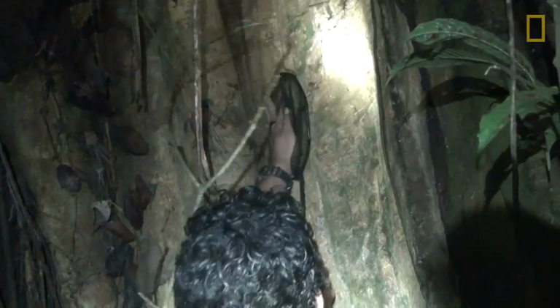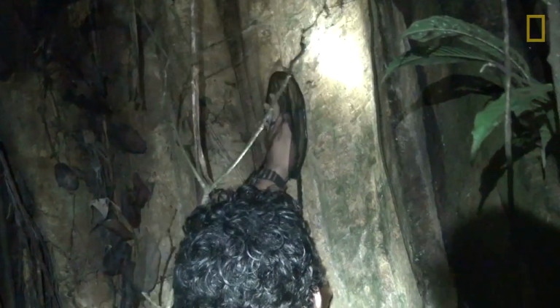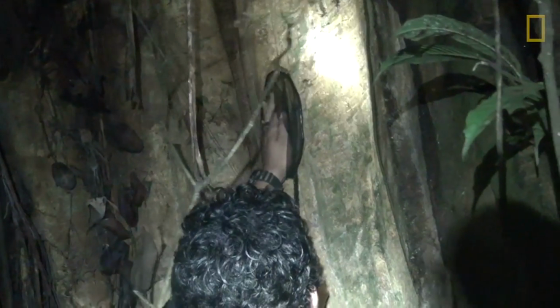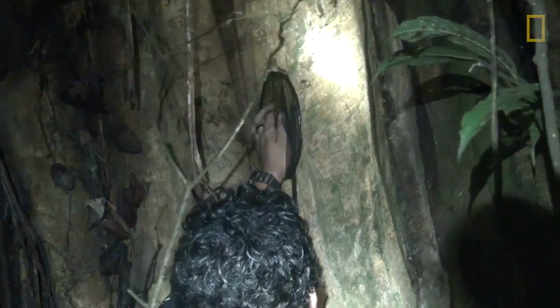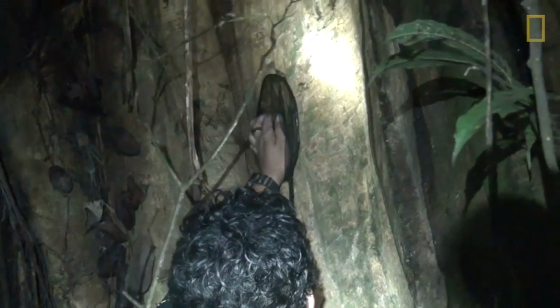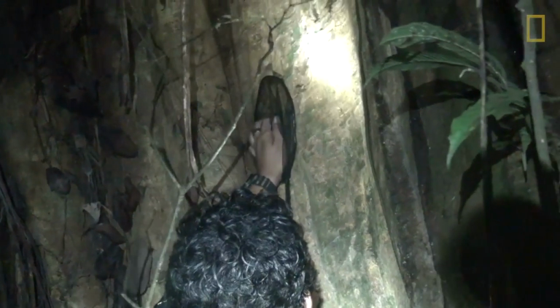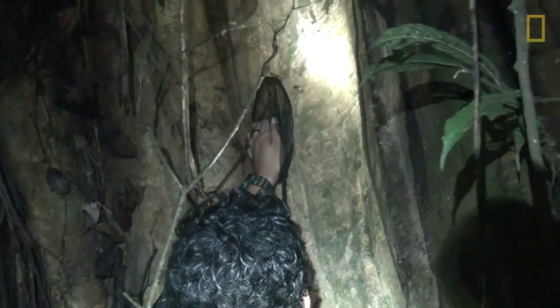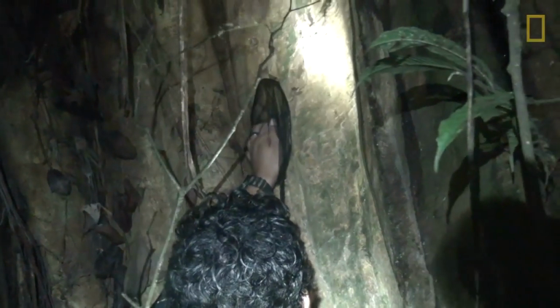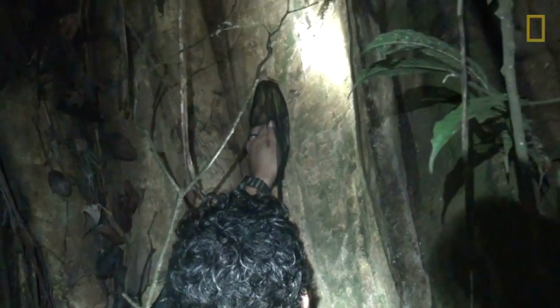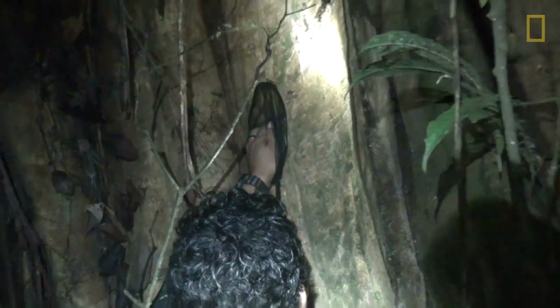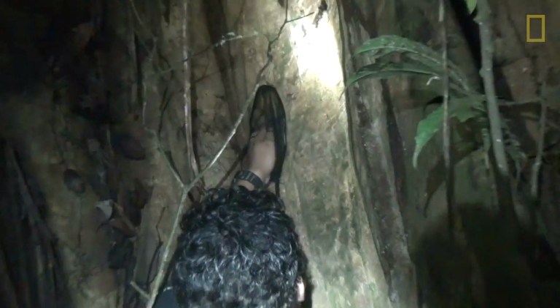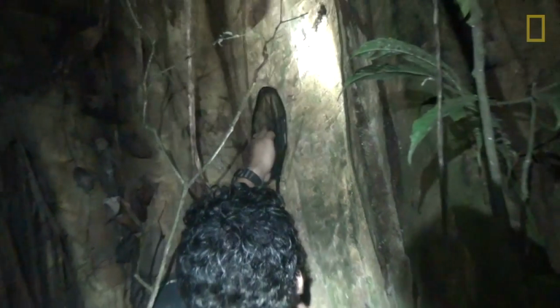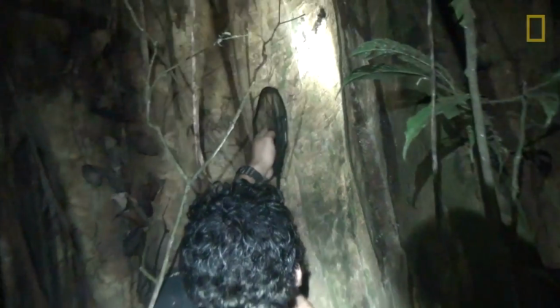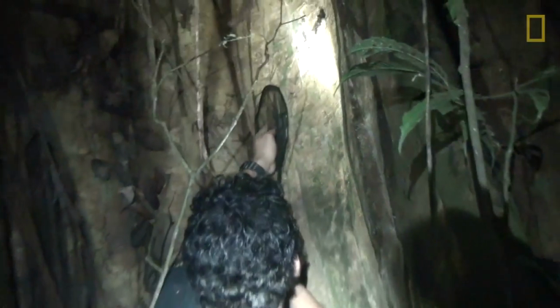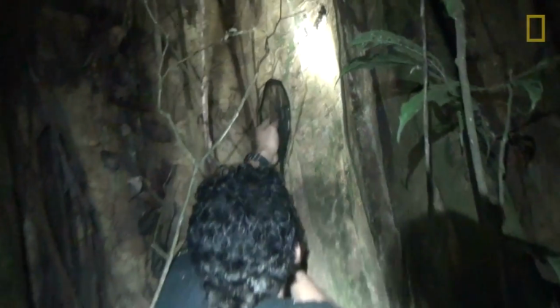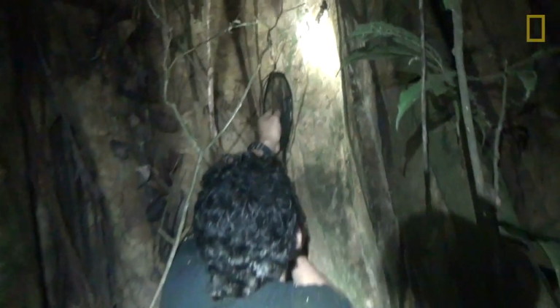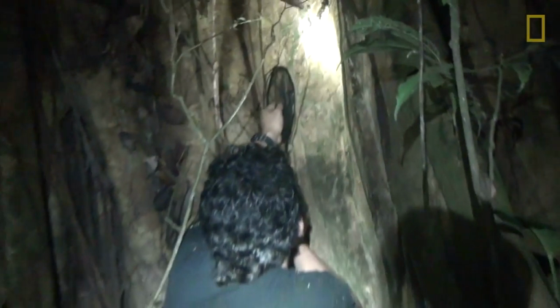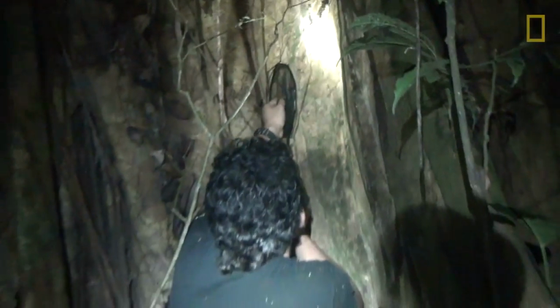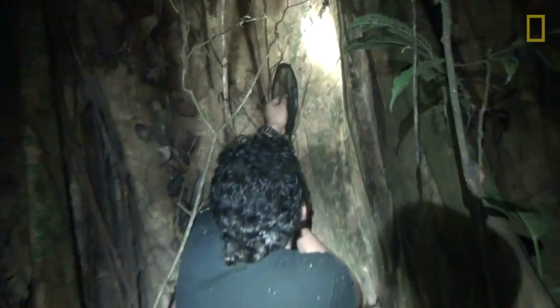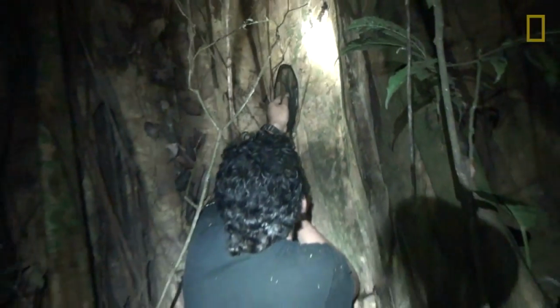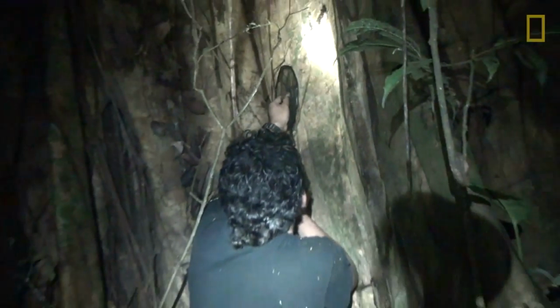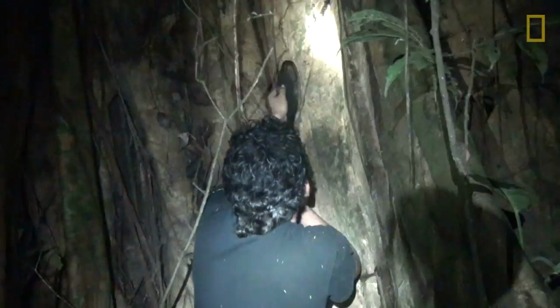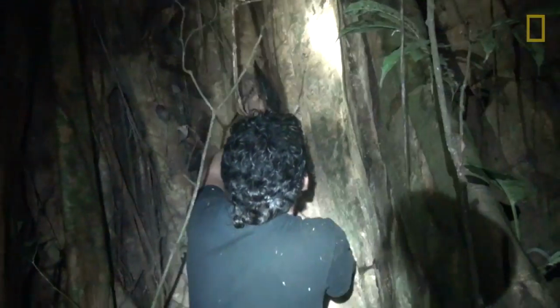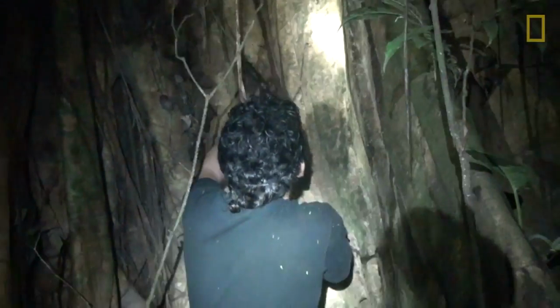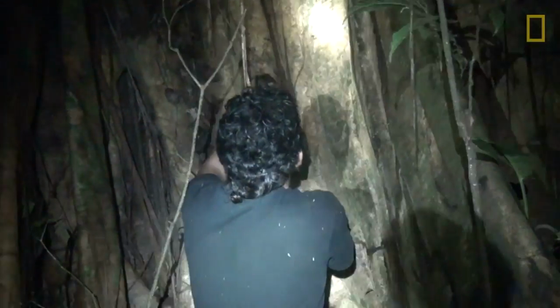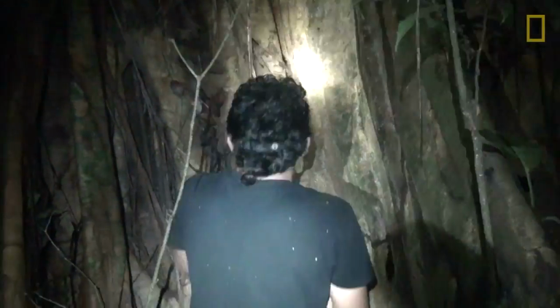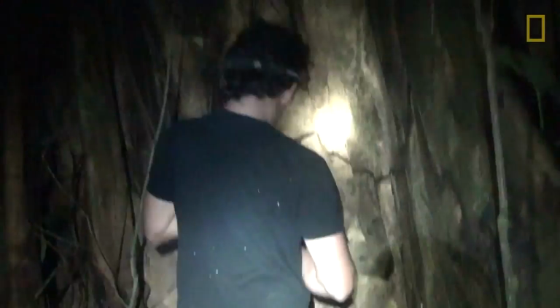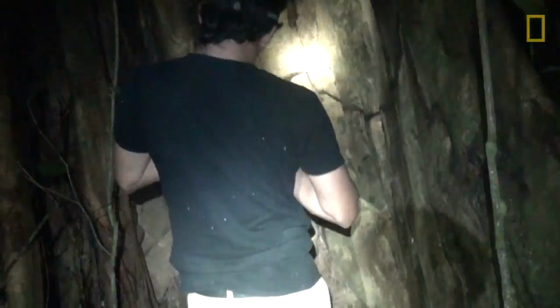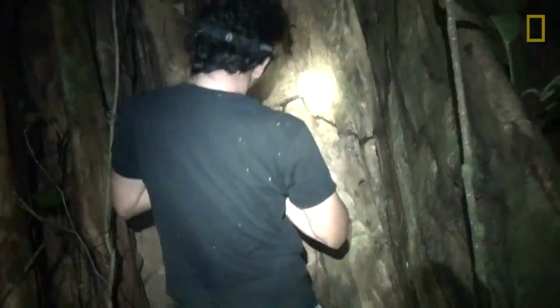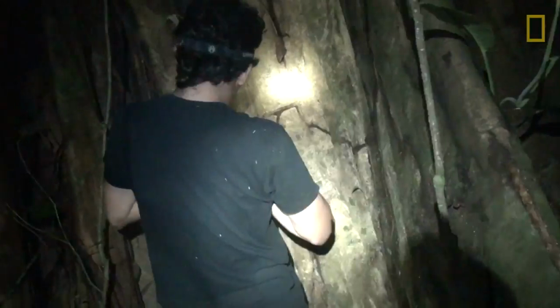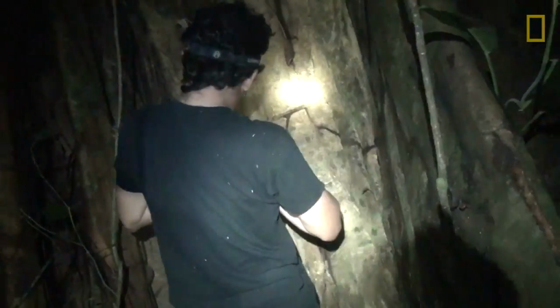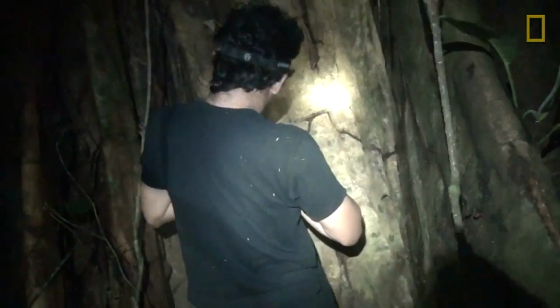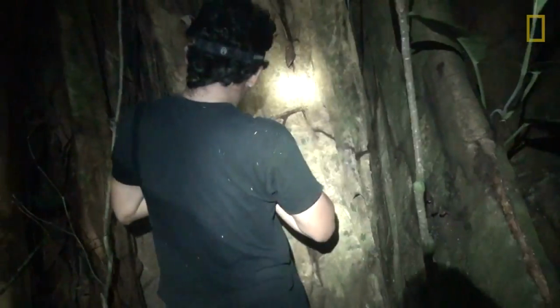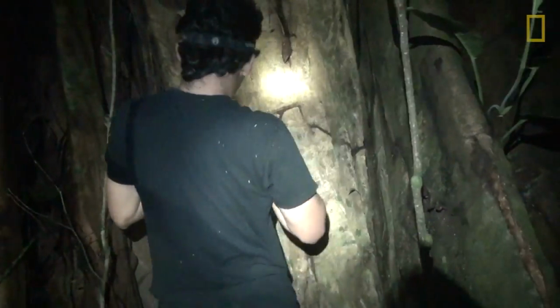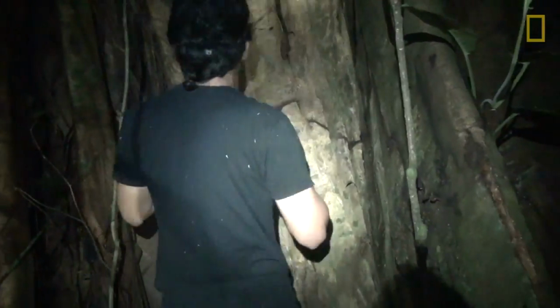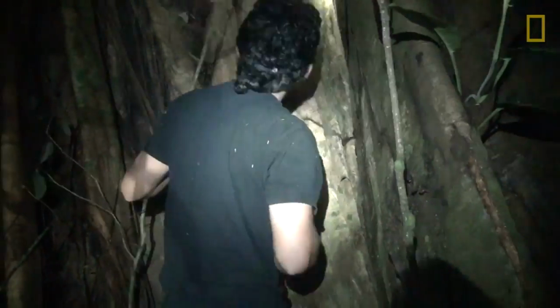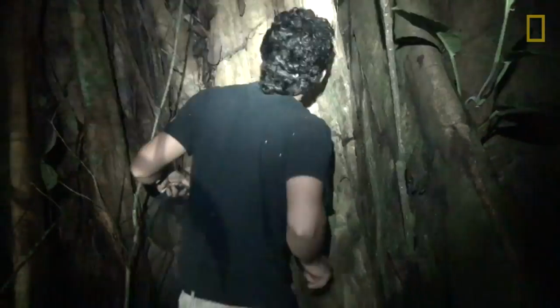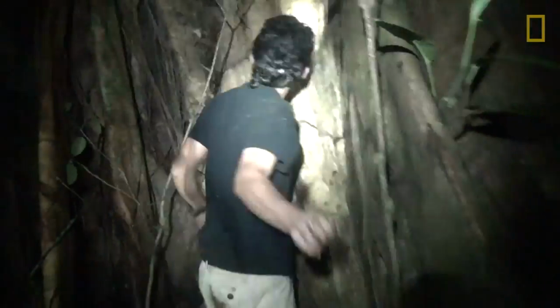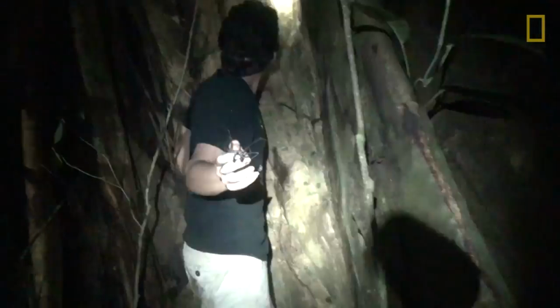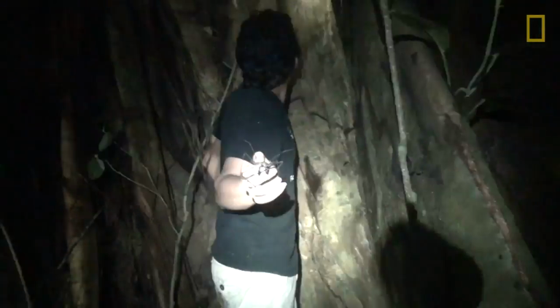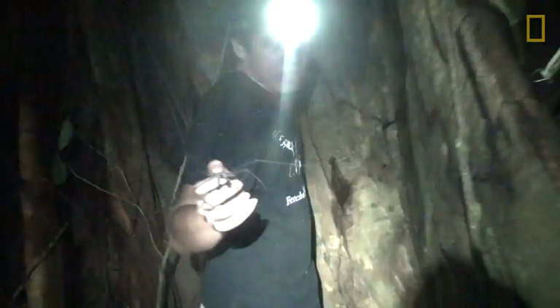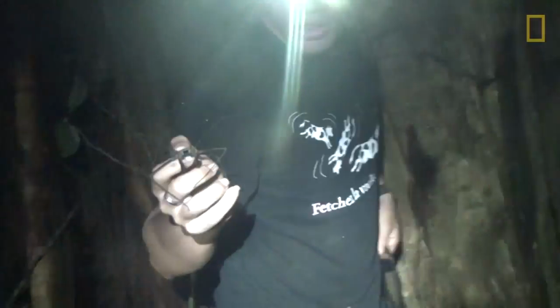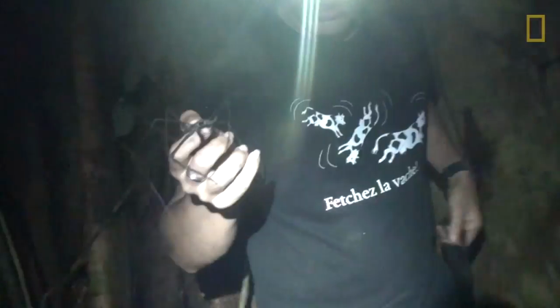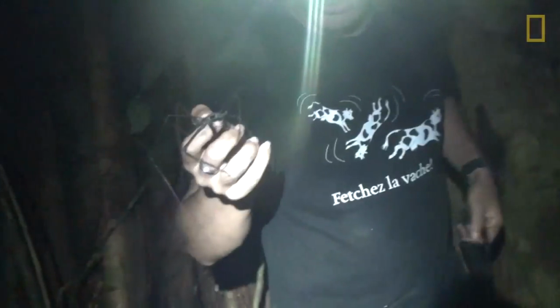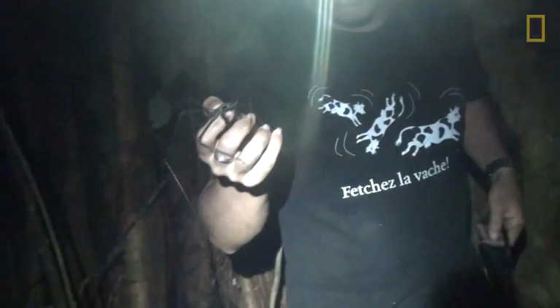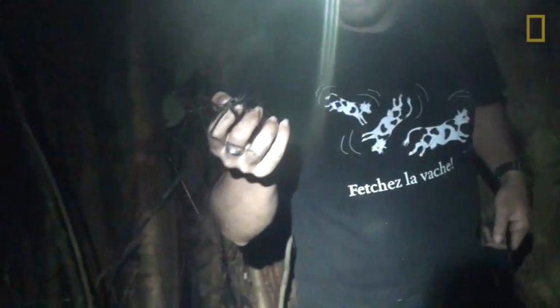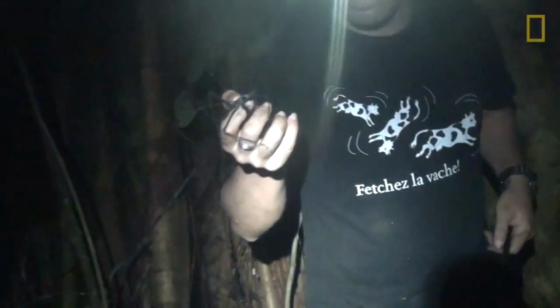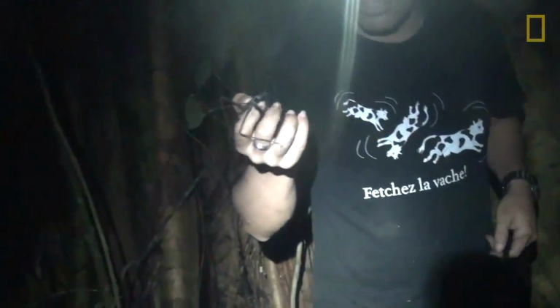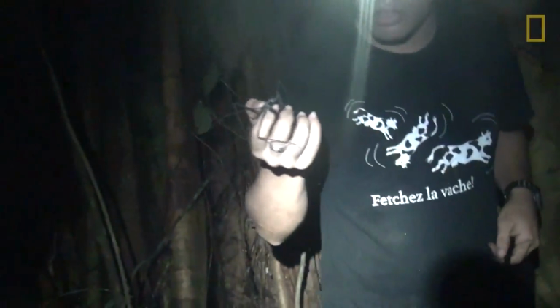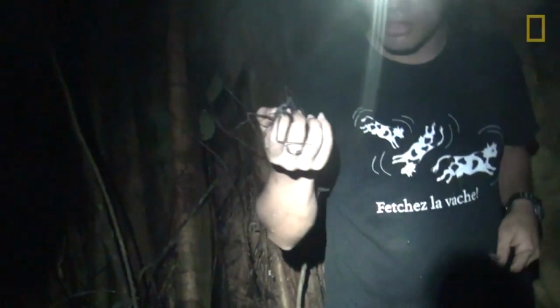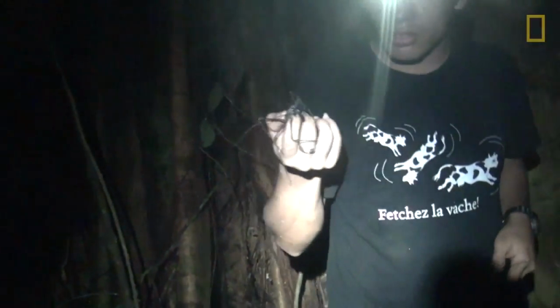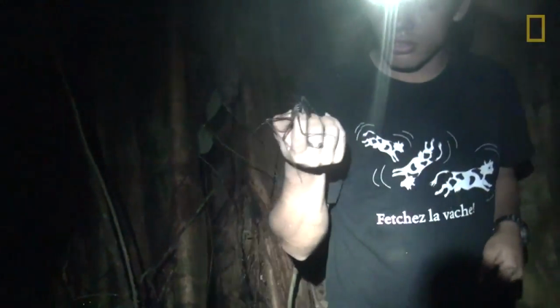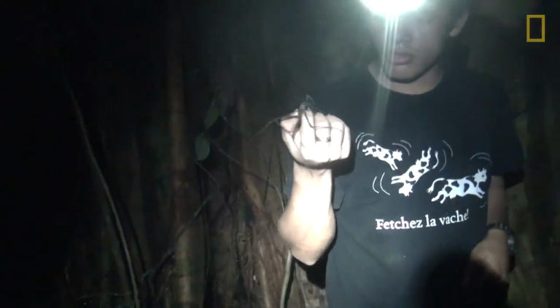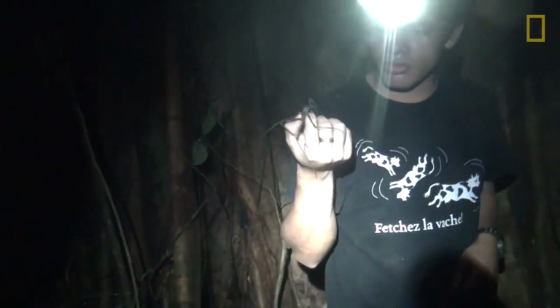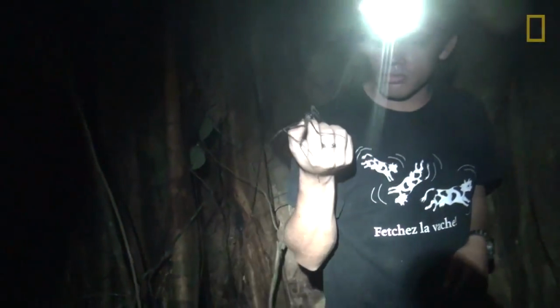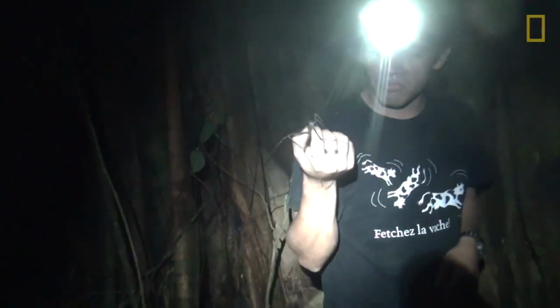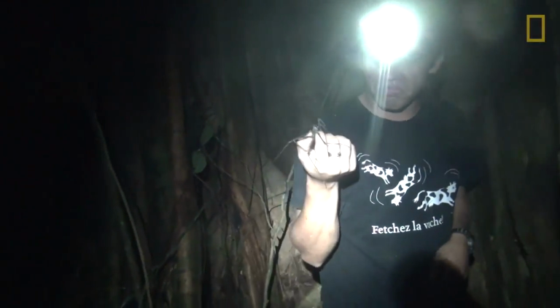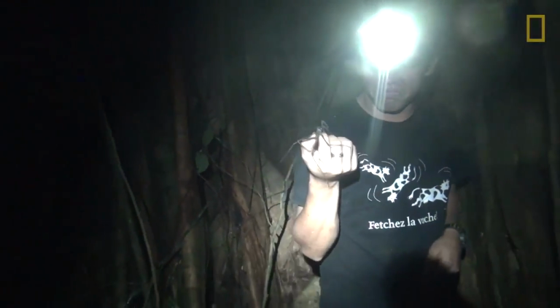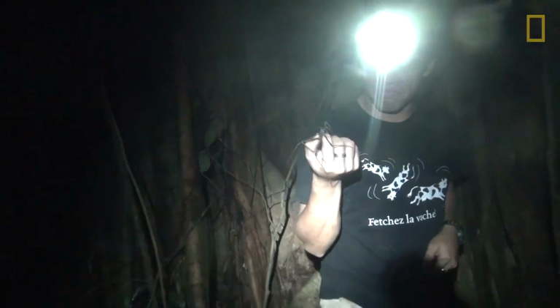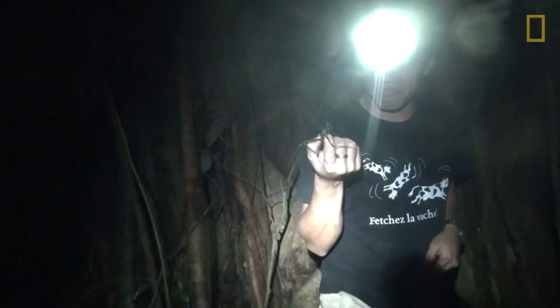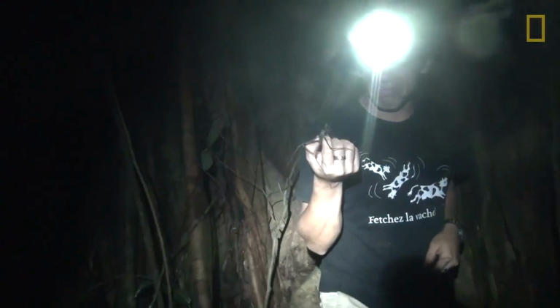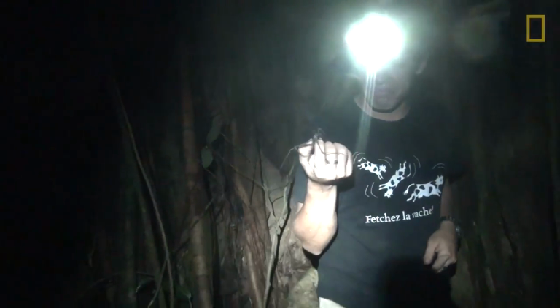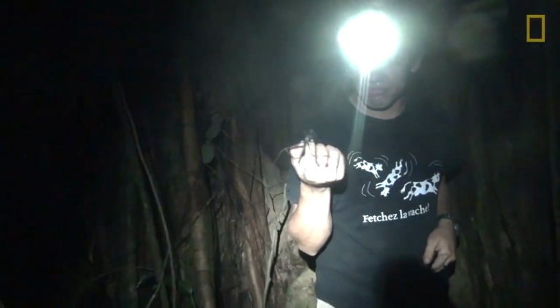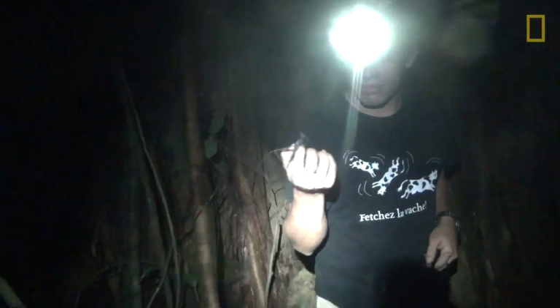They're very aggressive. They can draw blood. And you've got to tough that out — once you have the animal, you're not going to drop it just because it's pinching you.